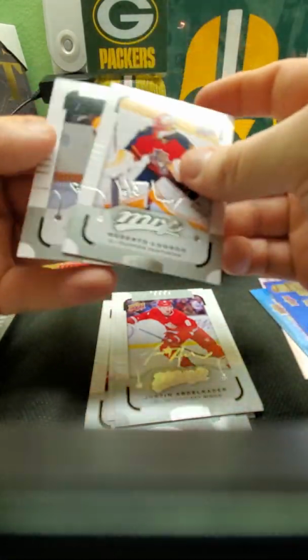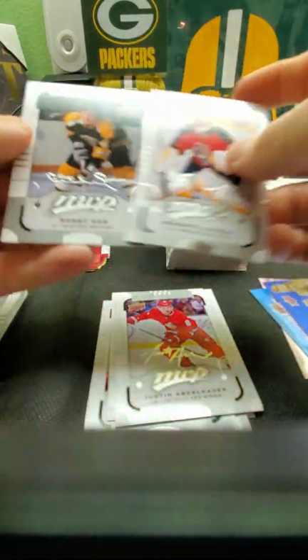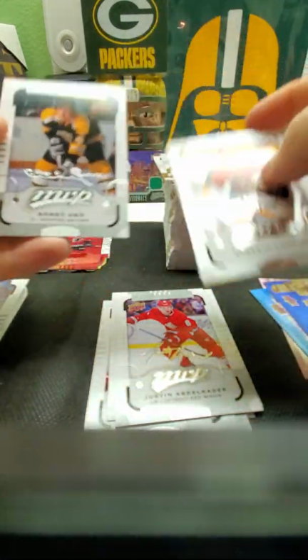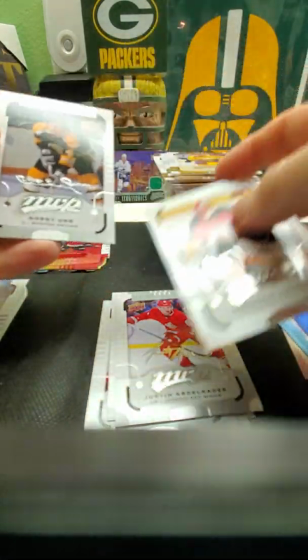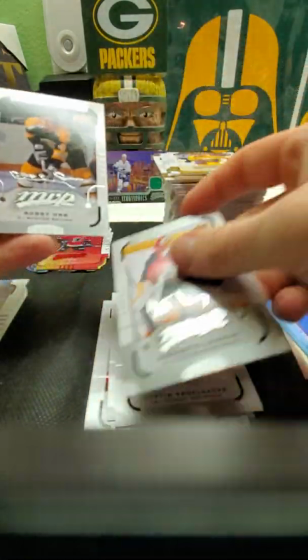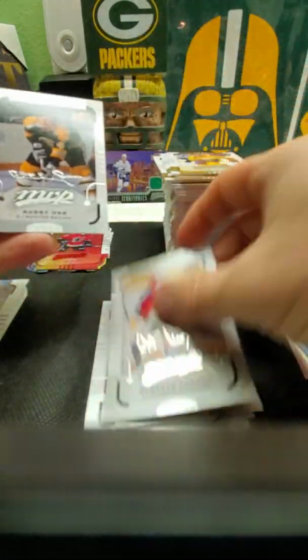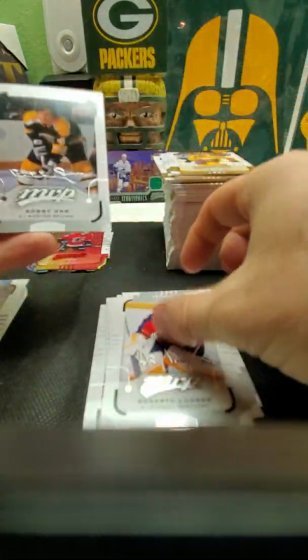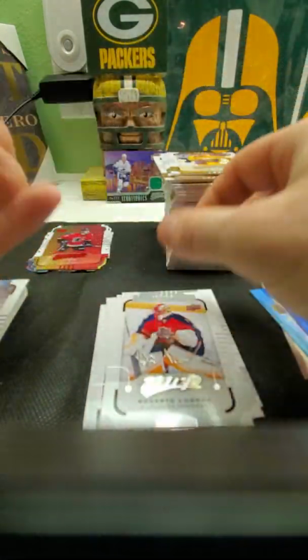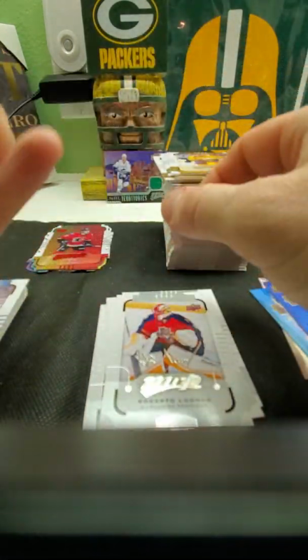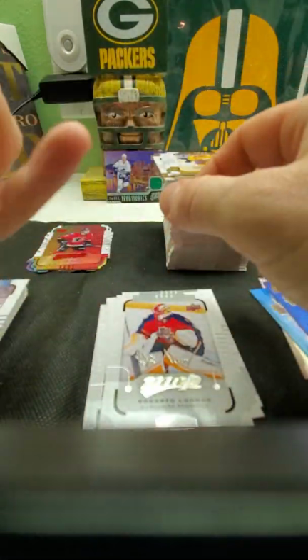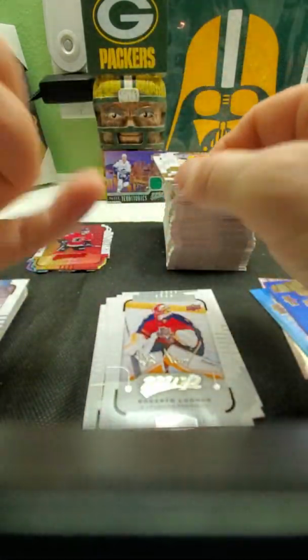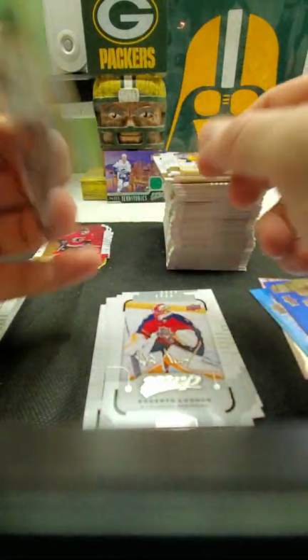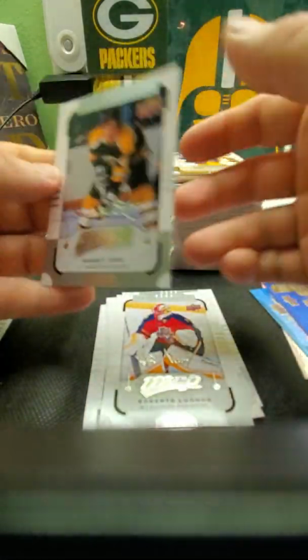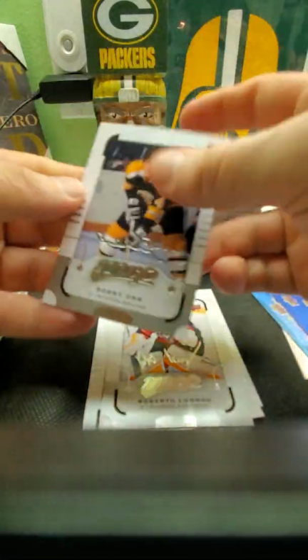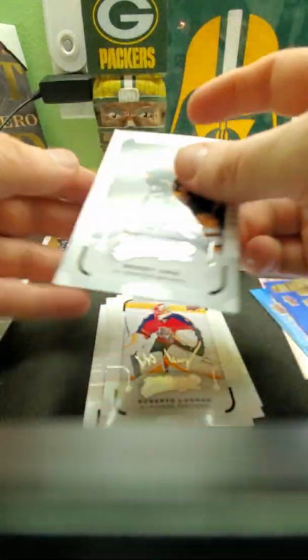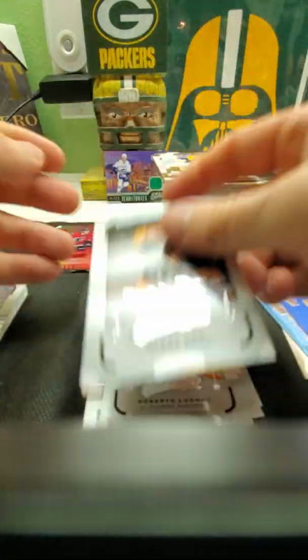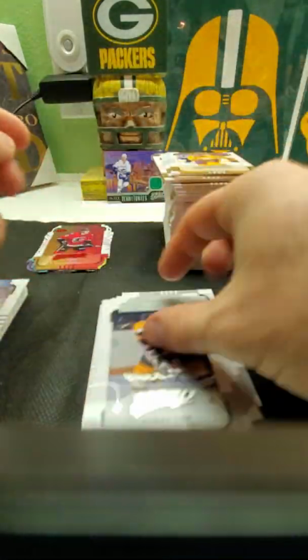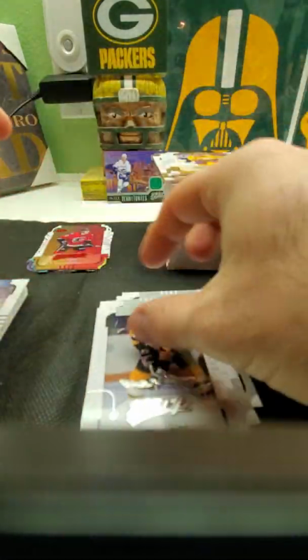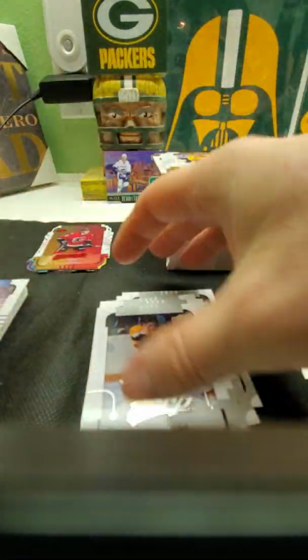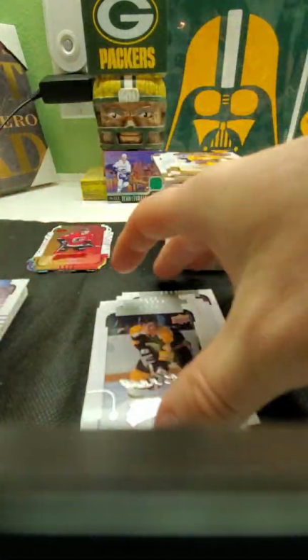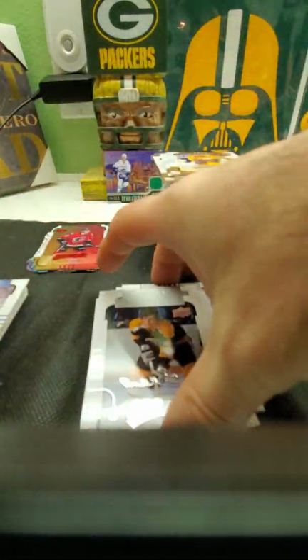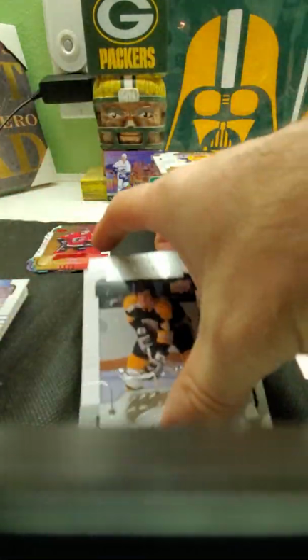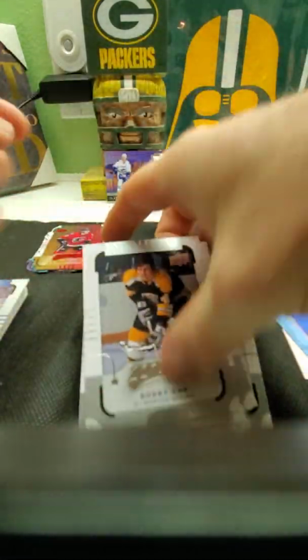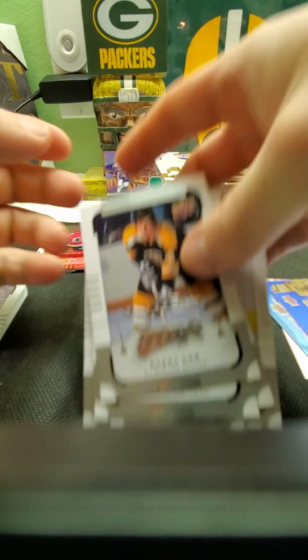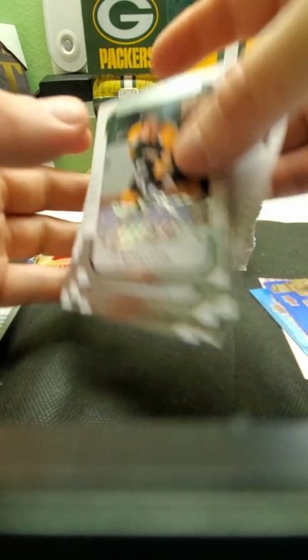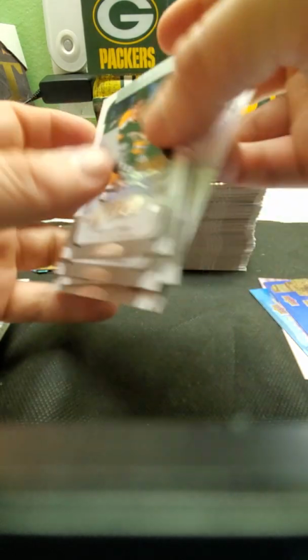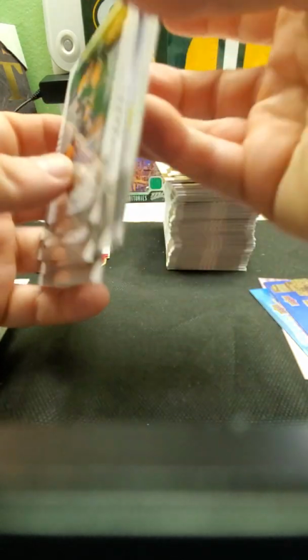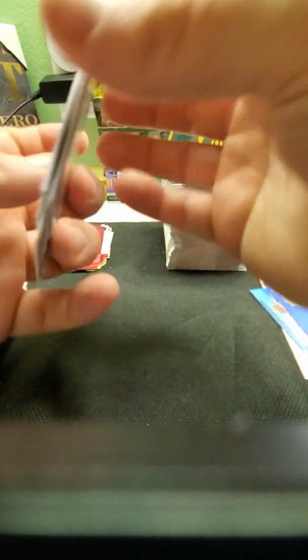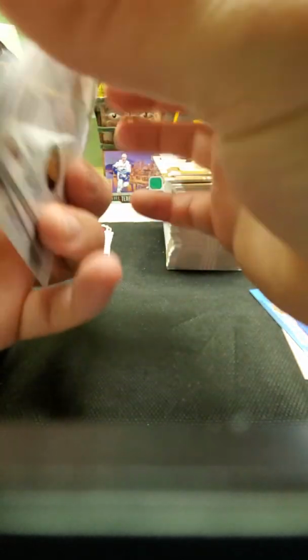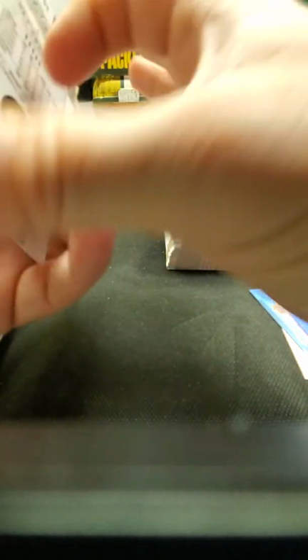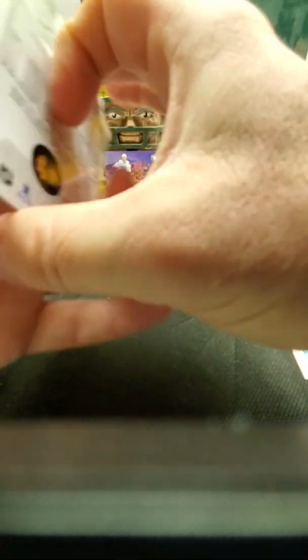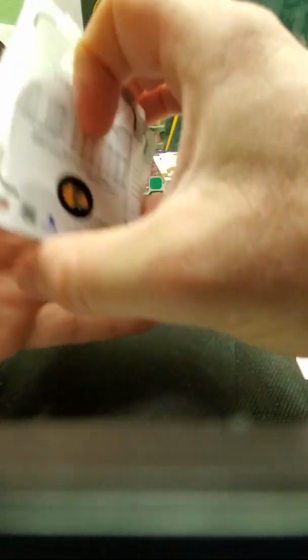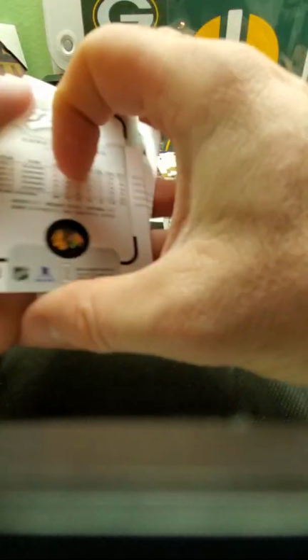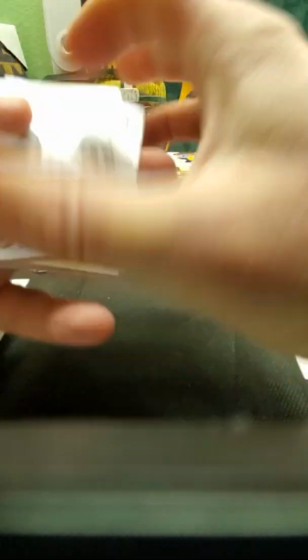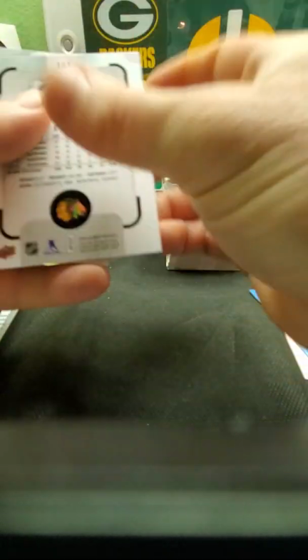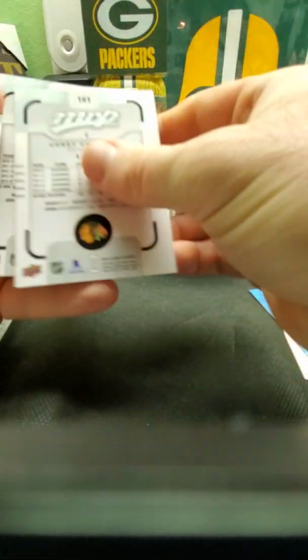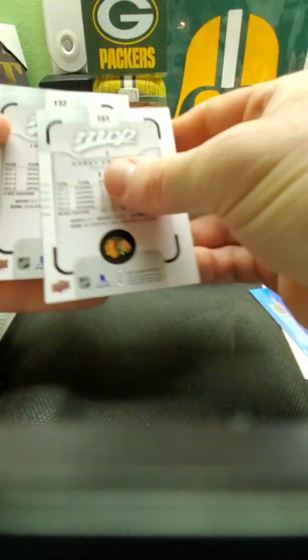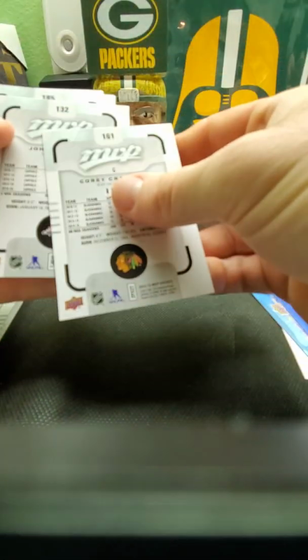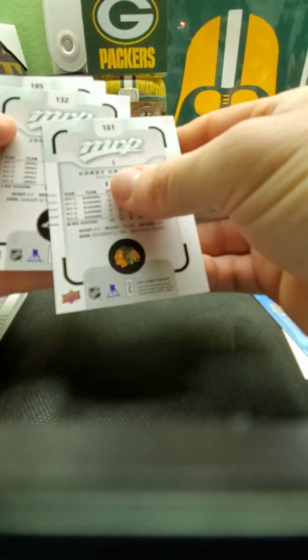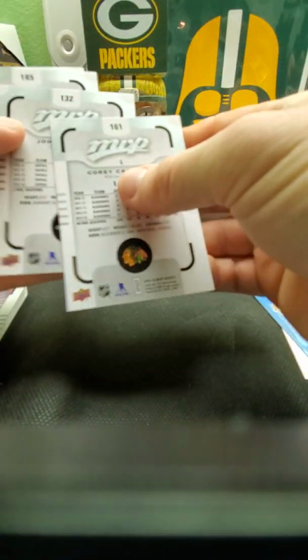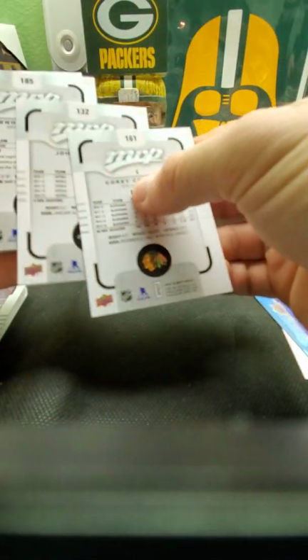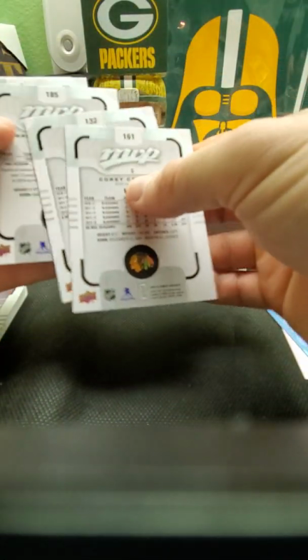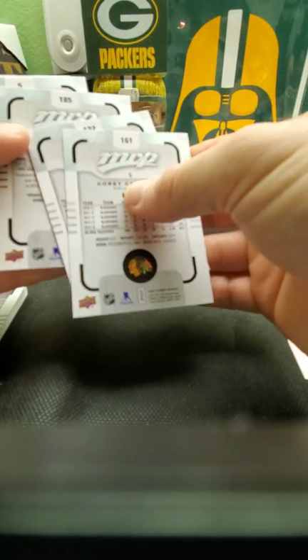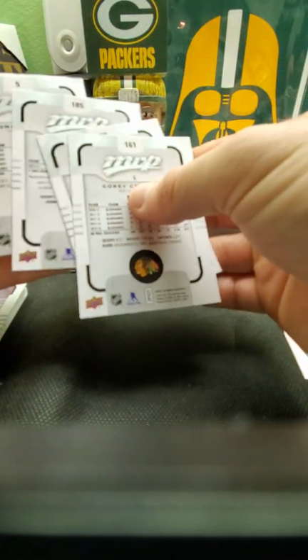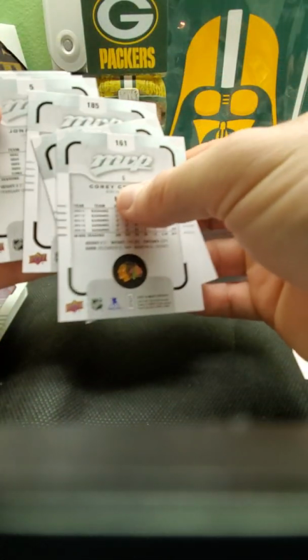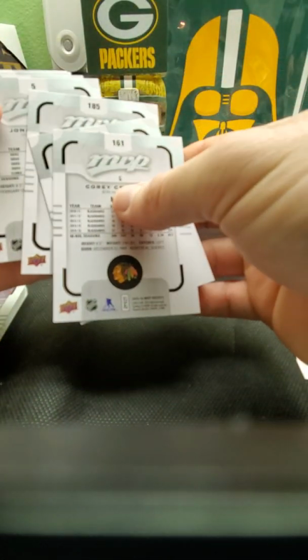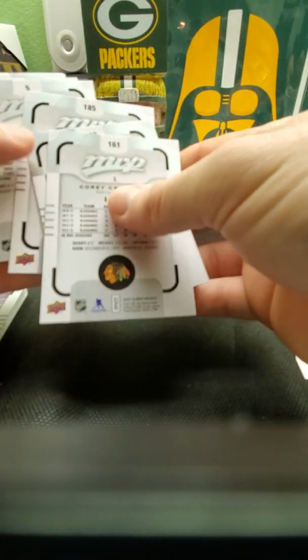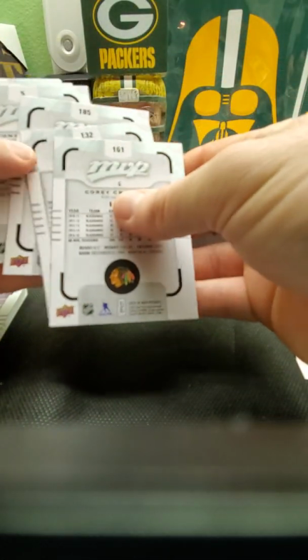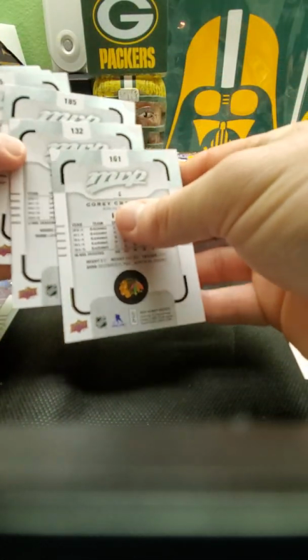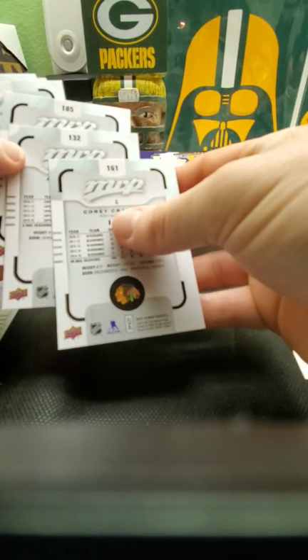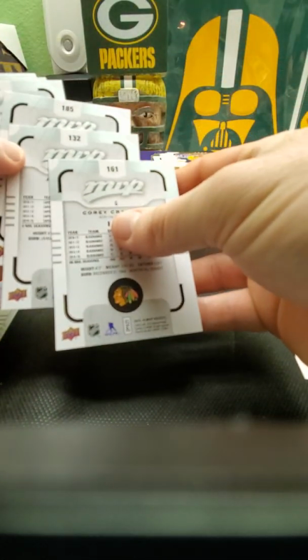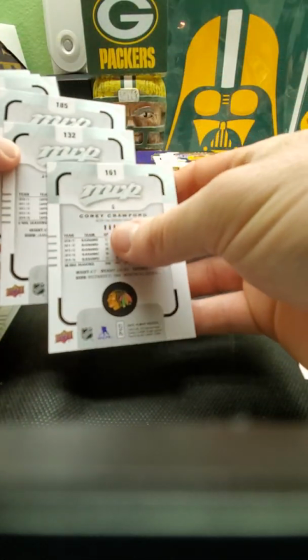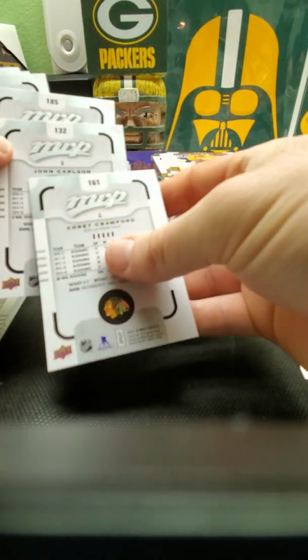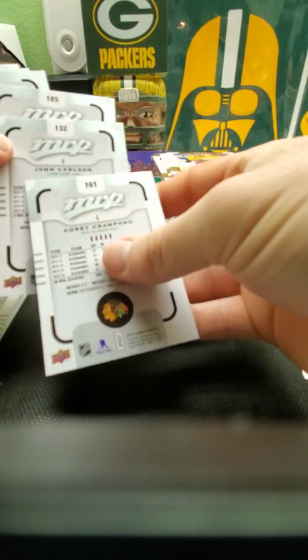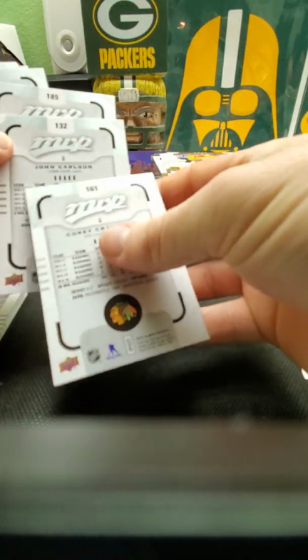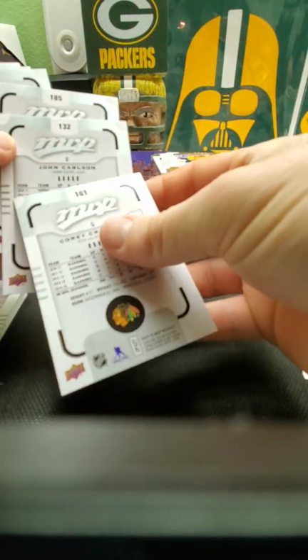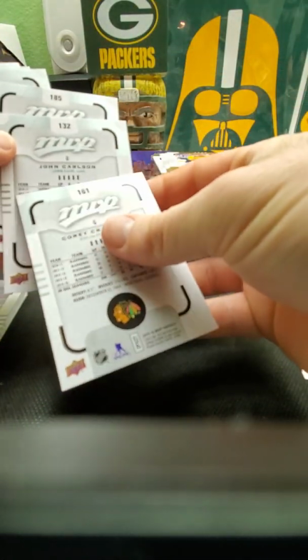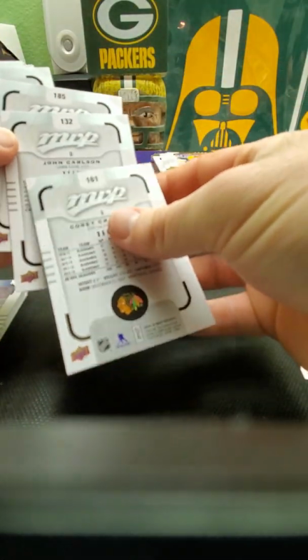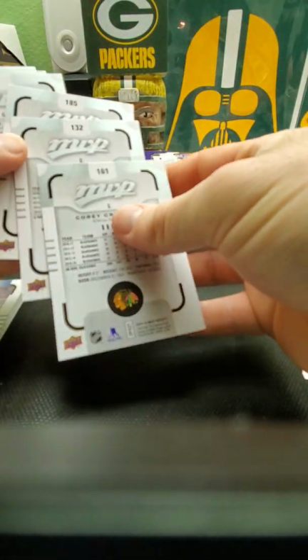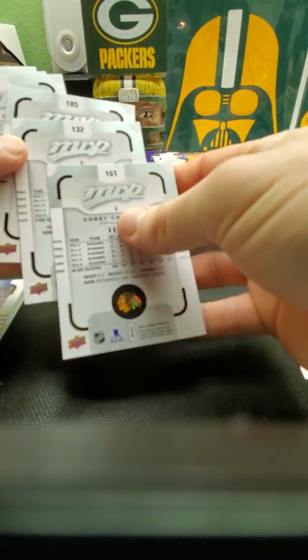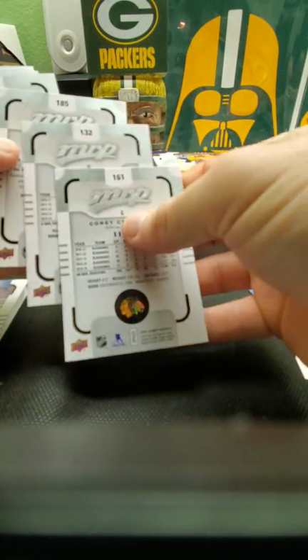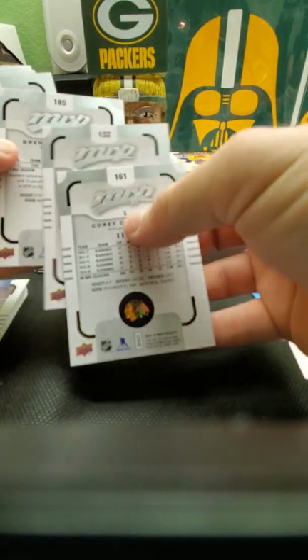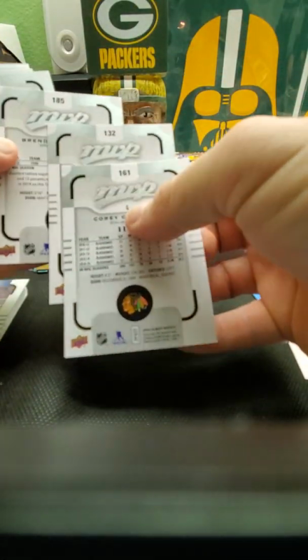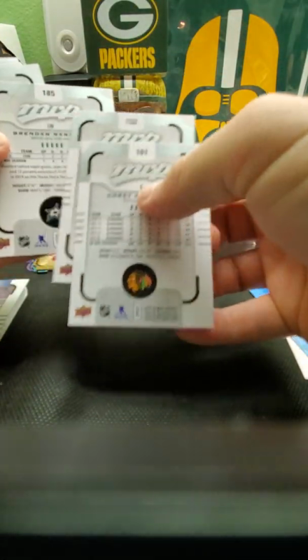We got silver signatures and territories inserts. That one's a Bobby Orr — that's a short print too. Most of these are short prints.